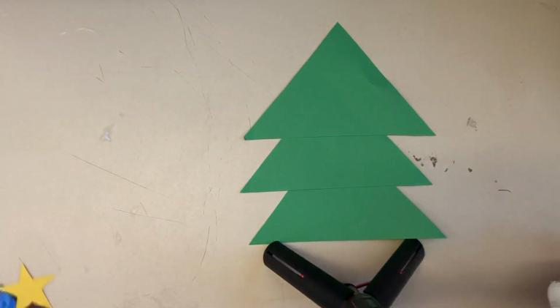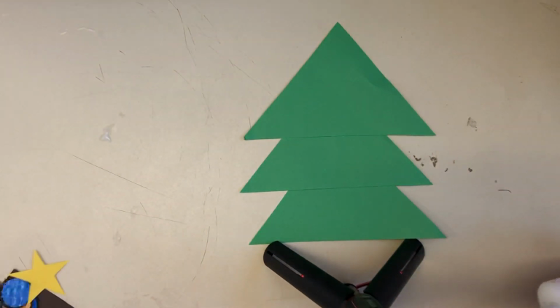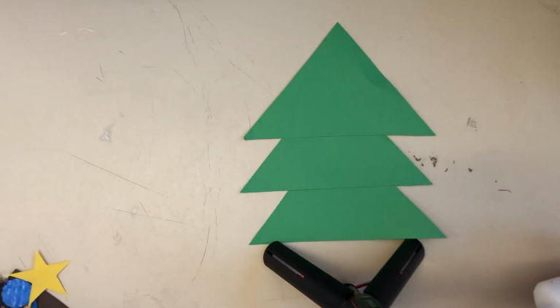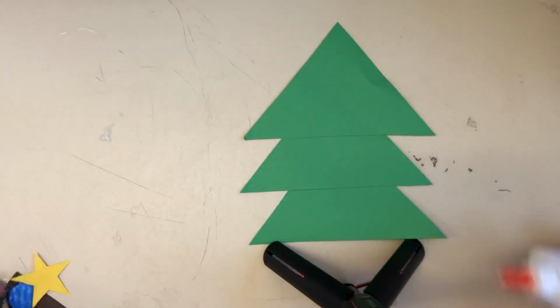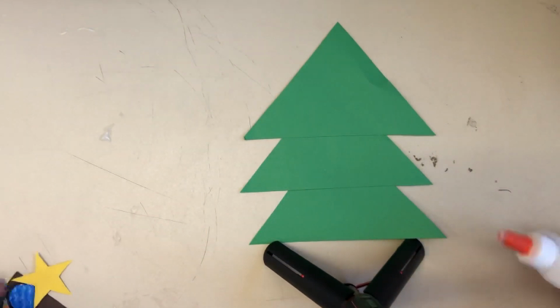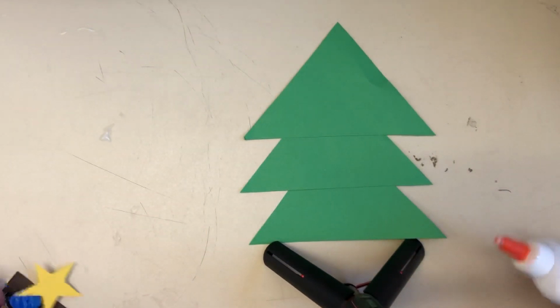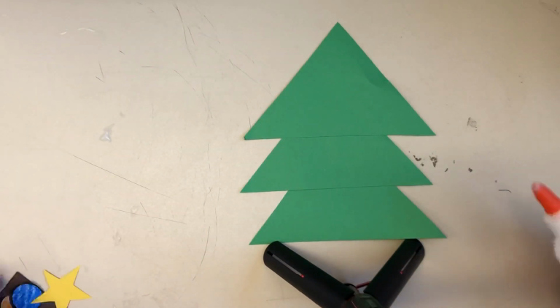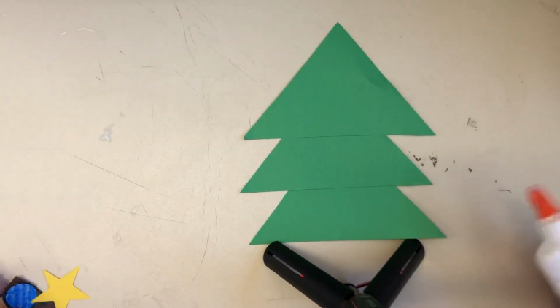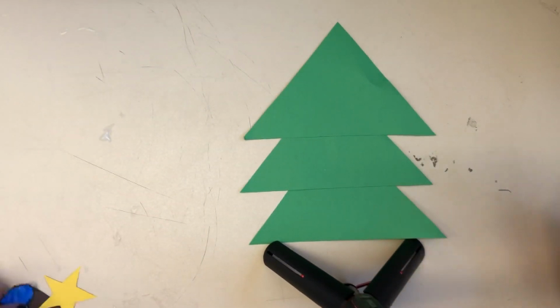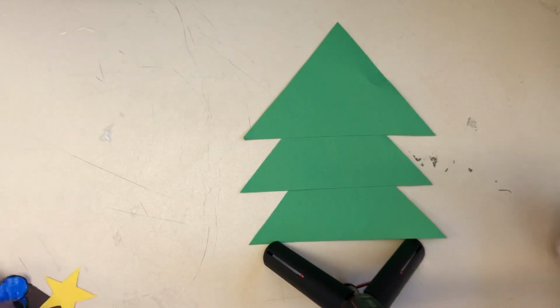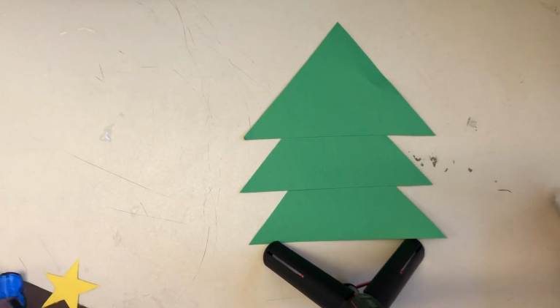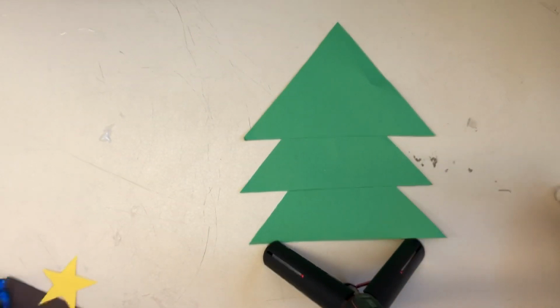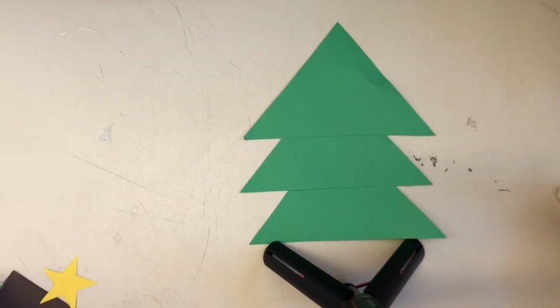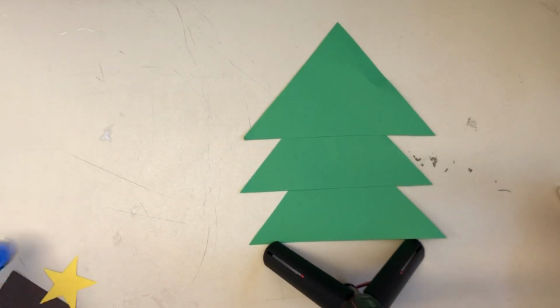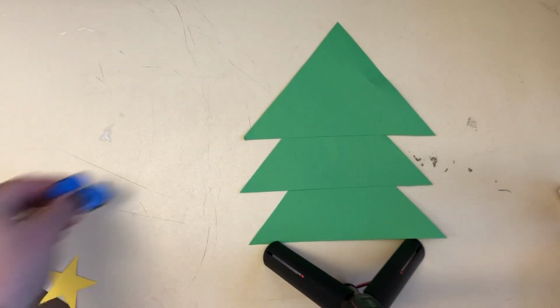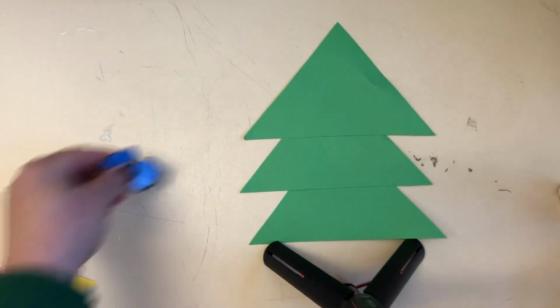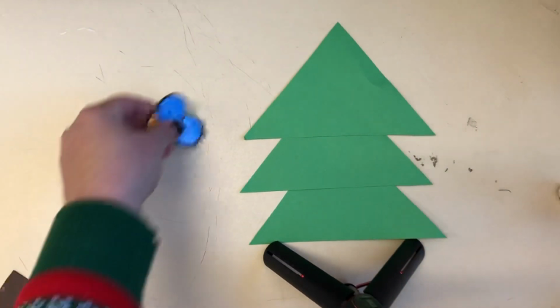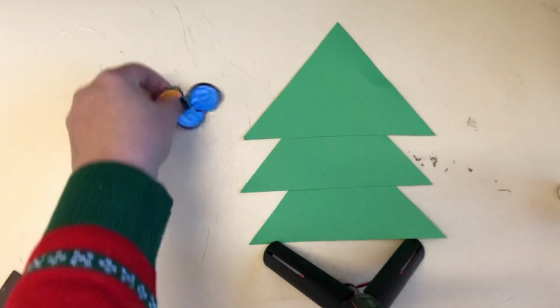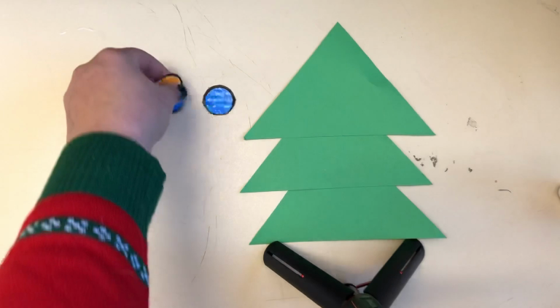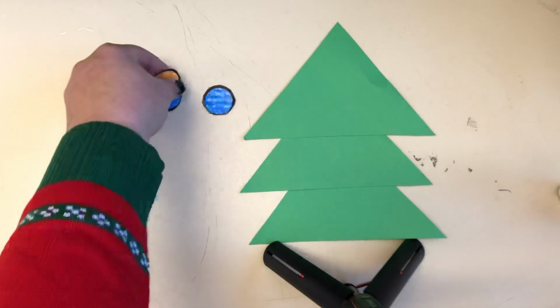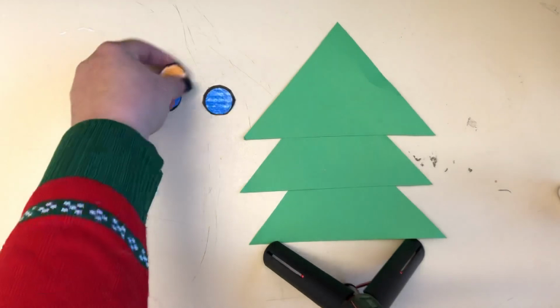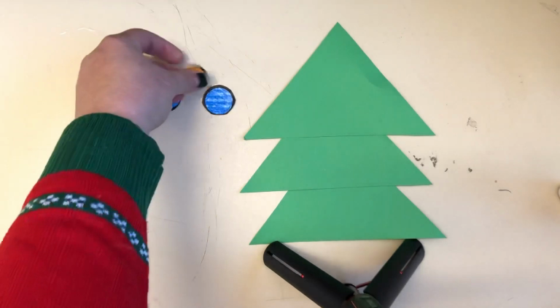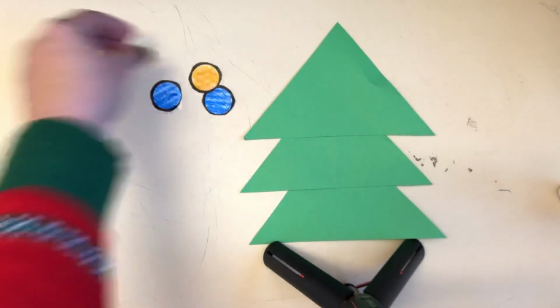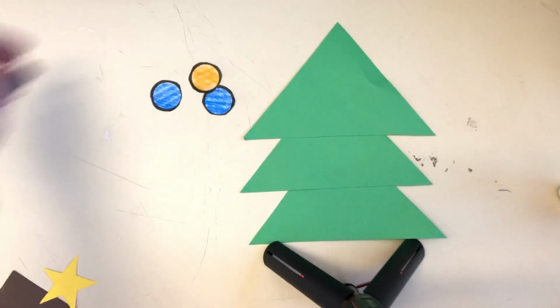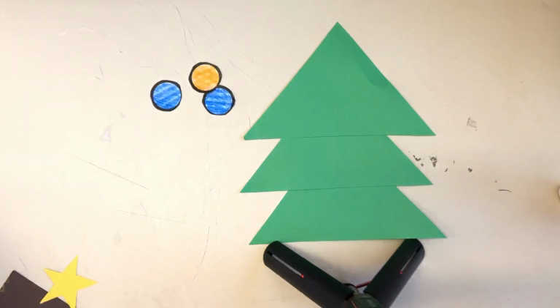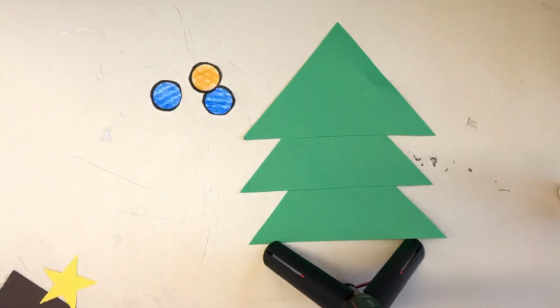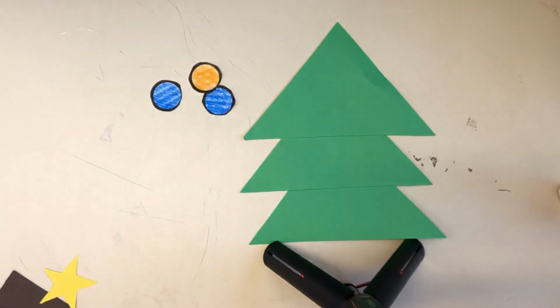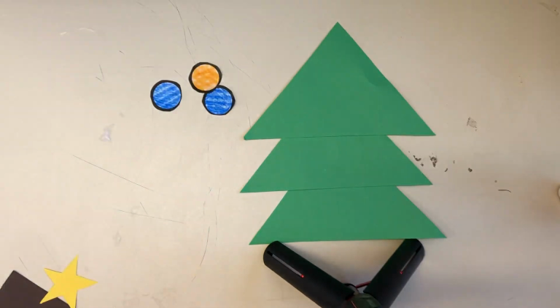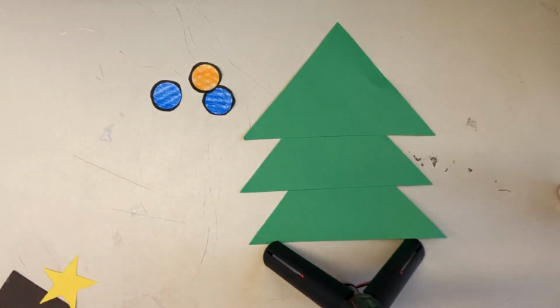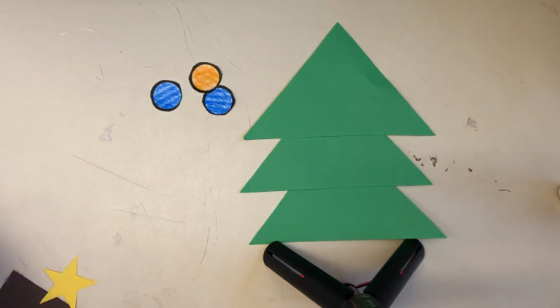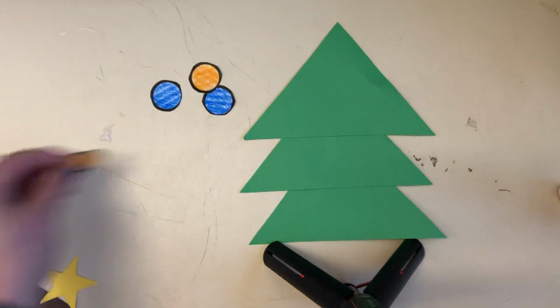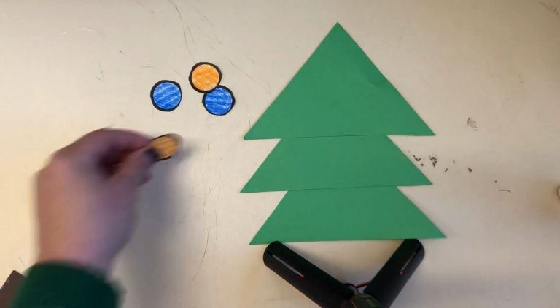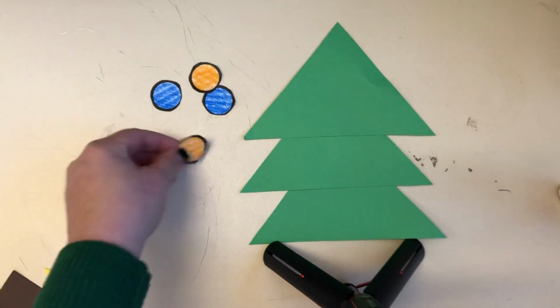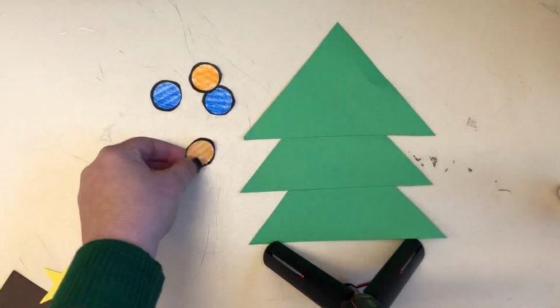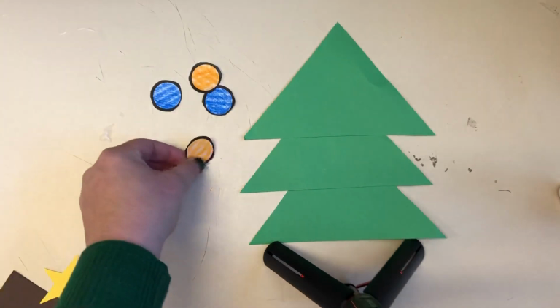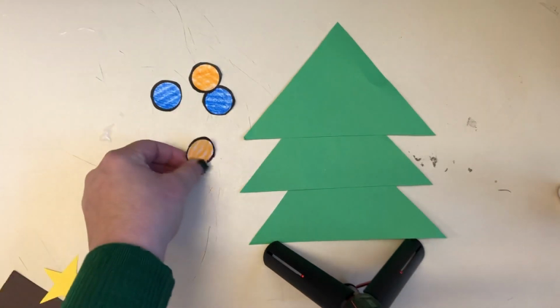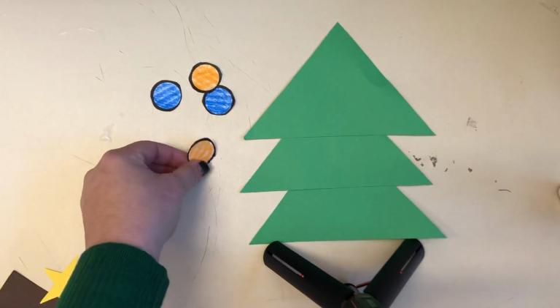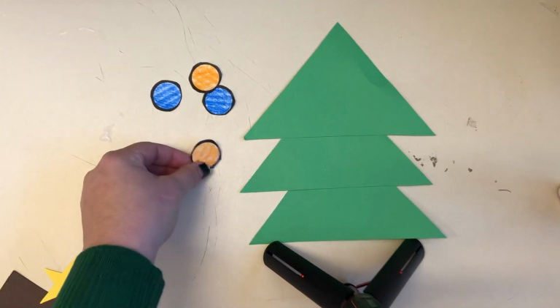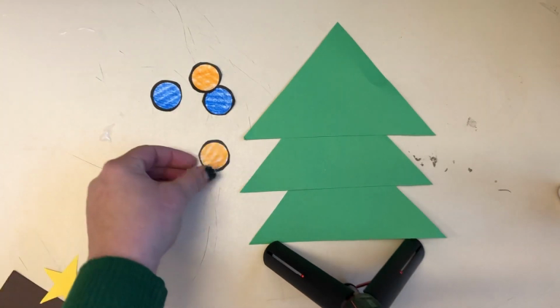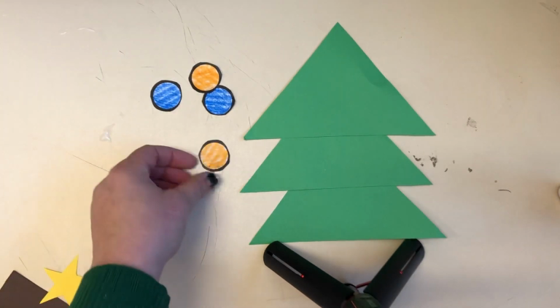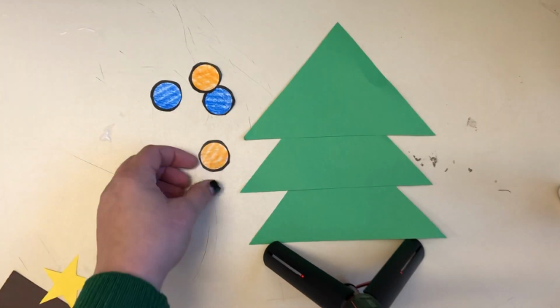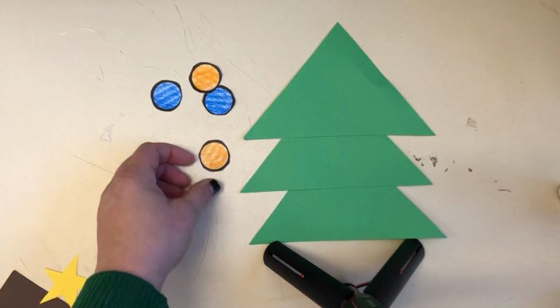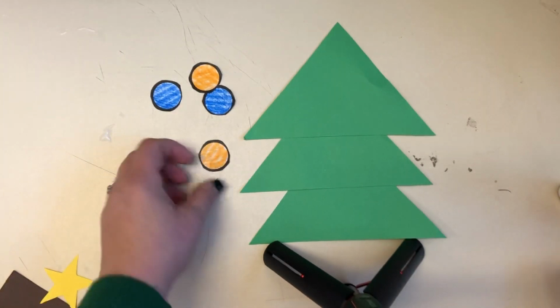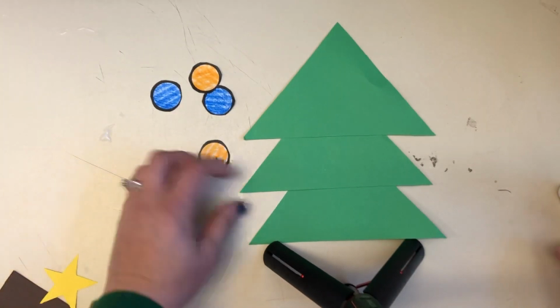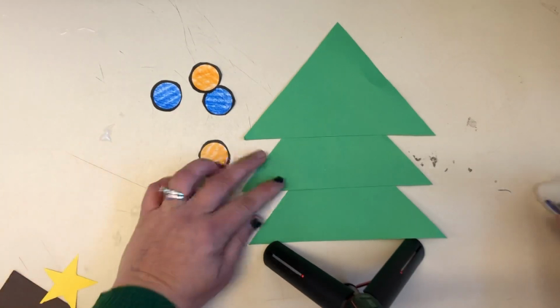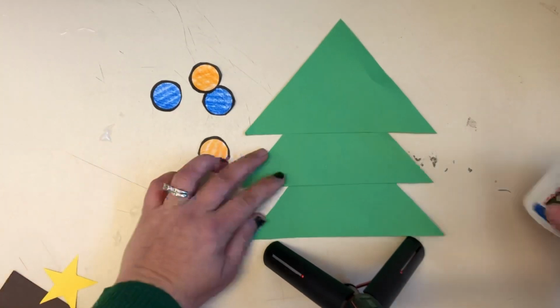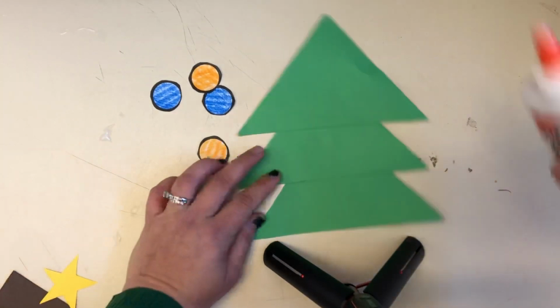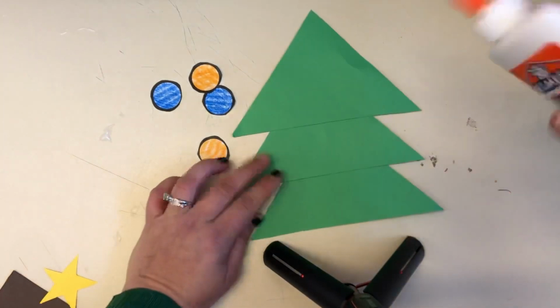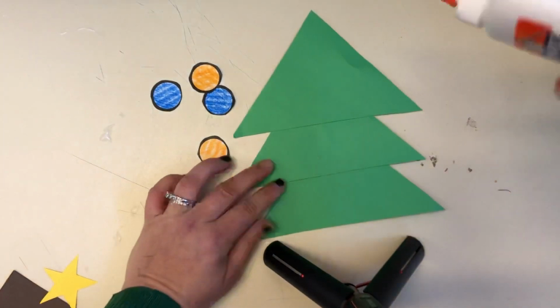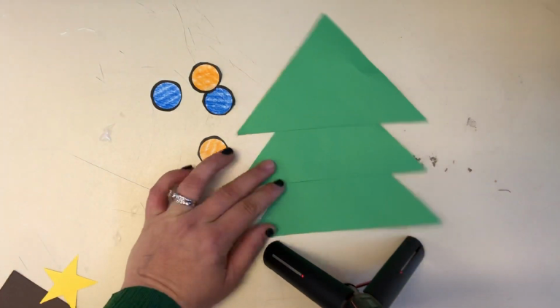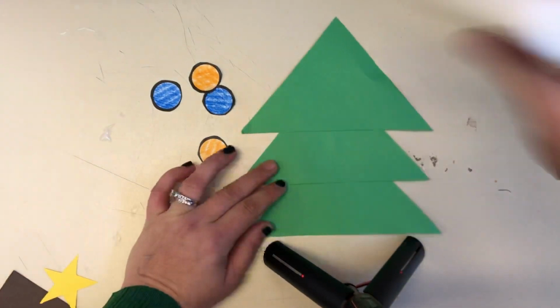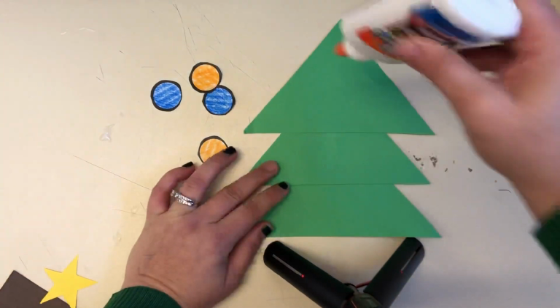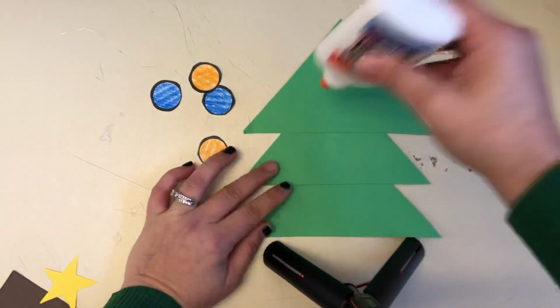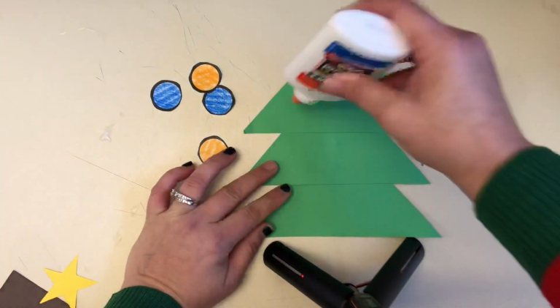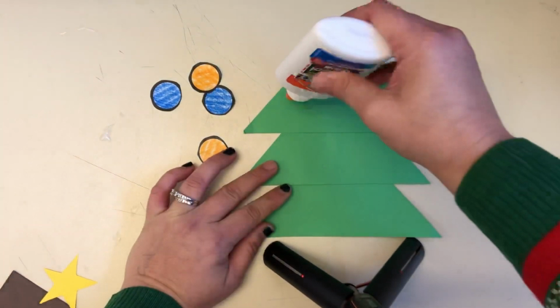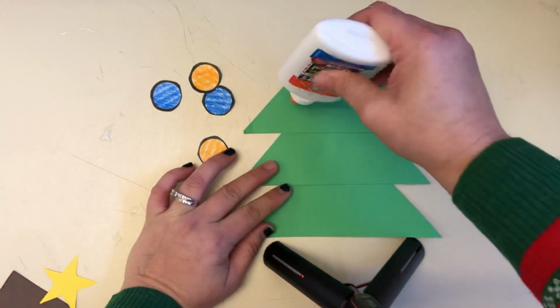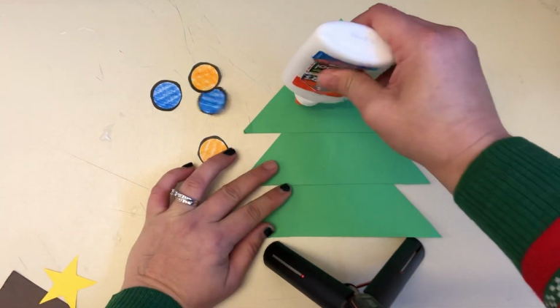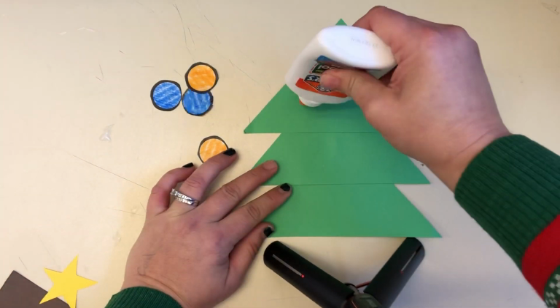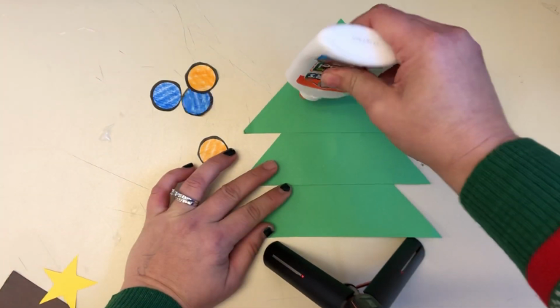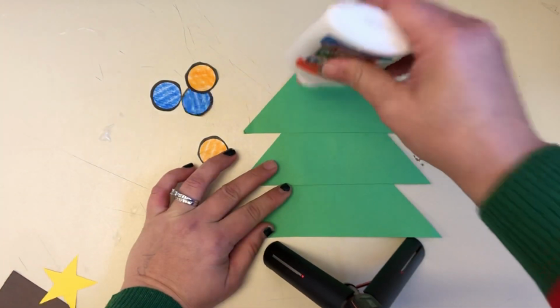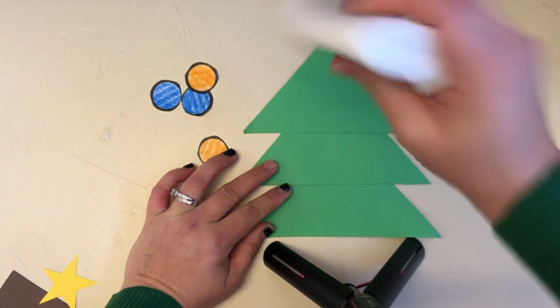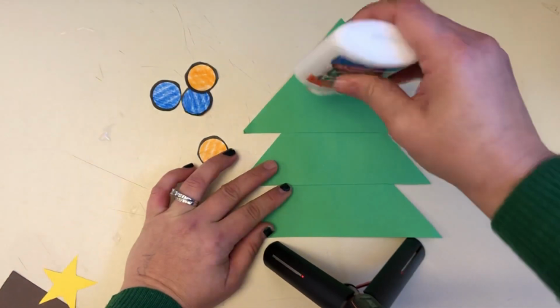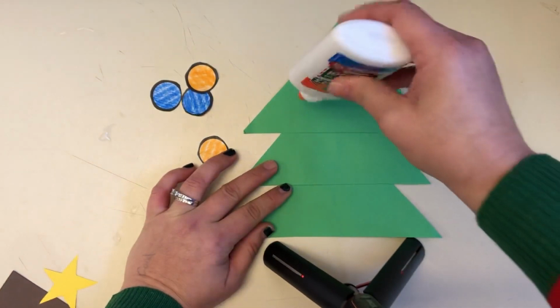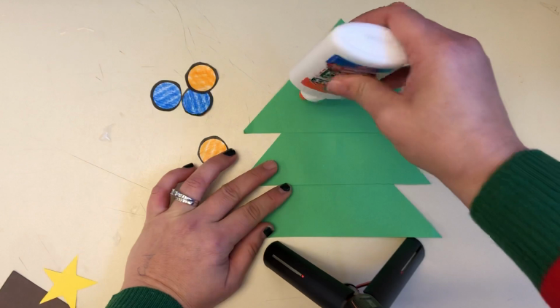At home I gave you four ornaments and they're white, so you get to color them and cut them out, and then you're gonna decorate your tree. Put them on.